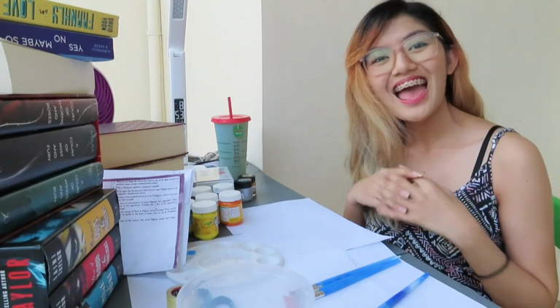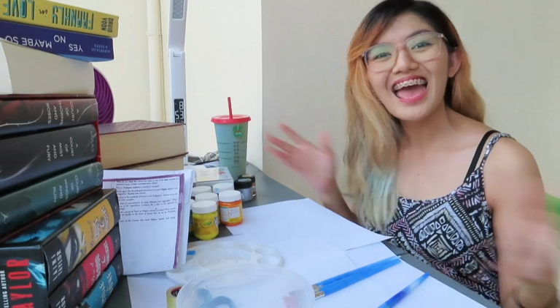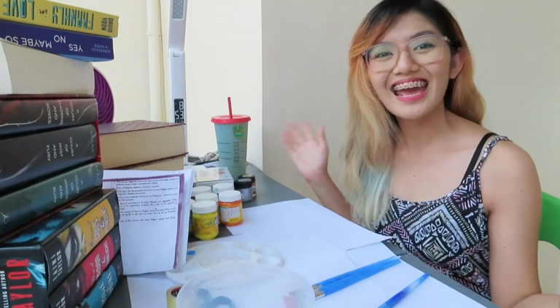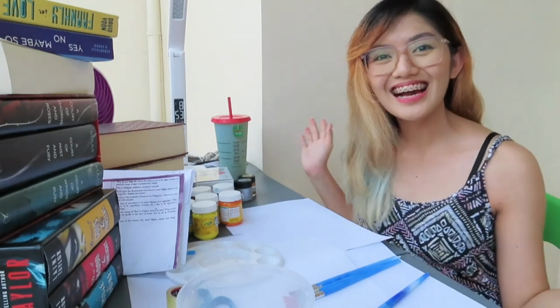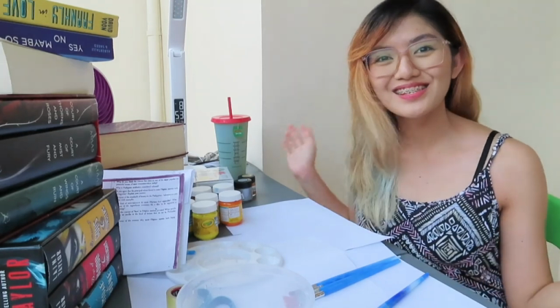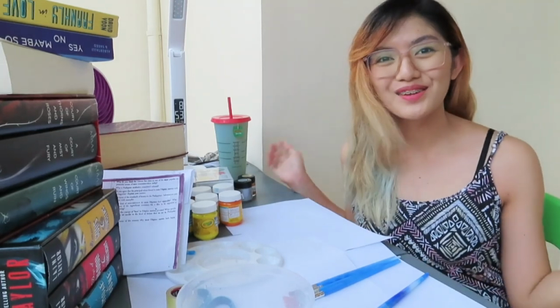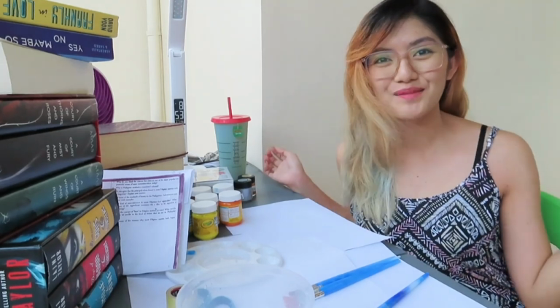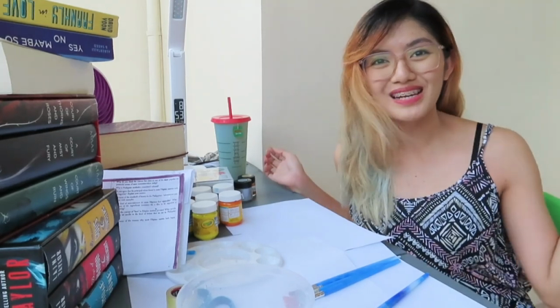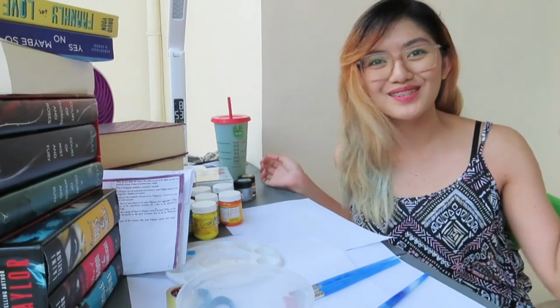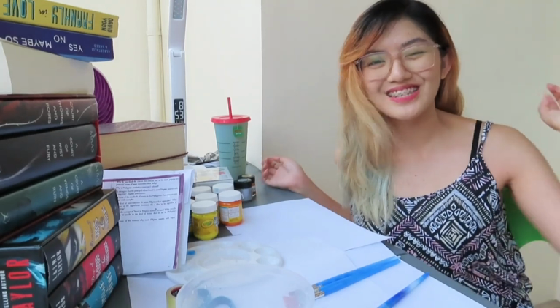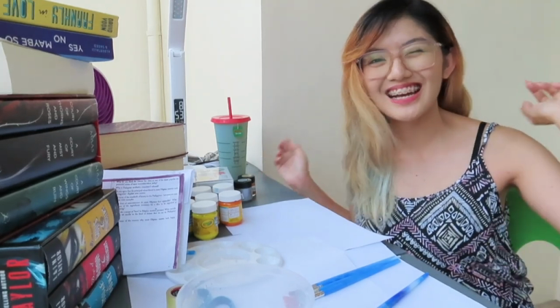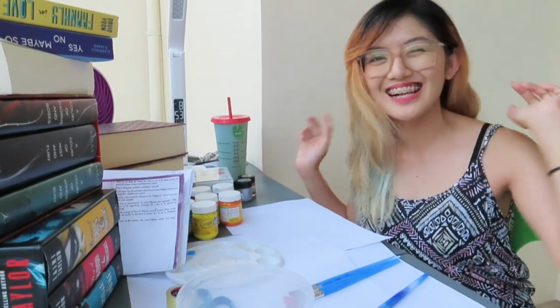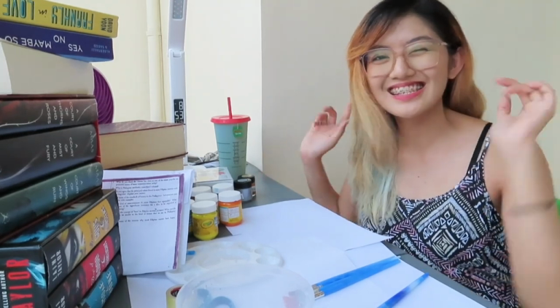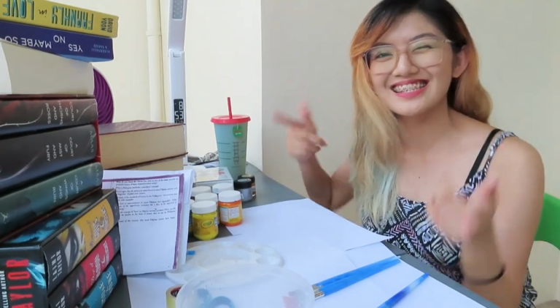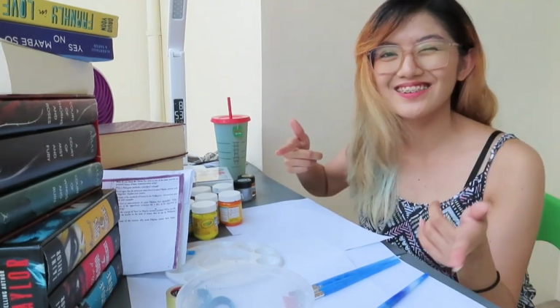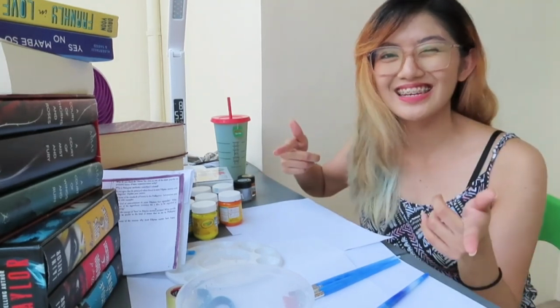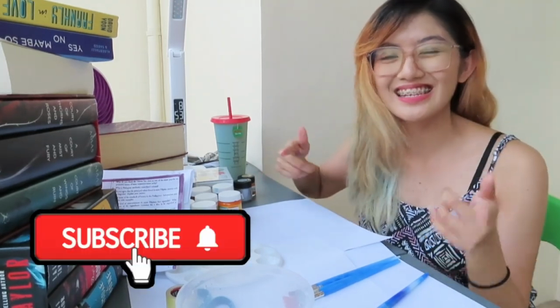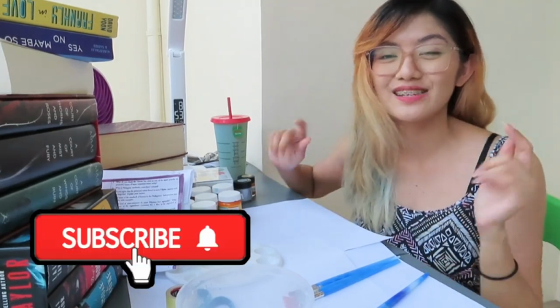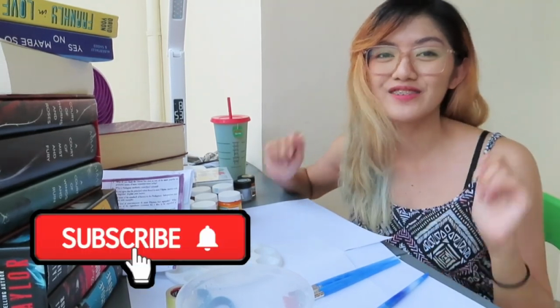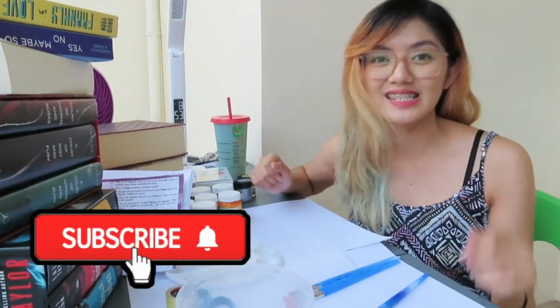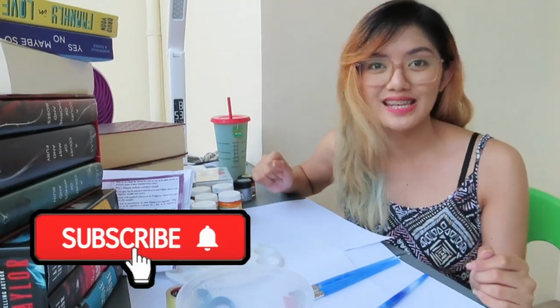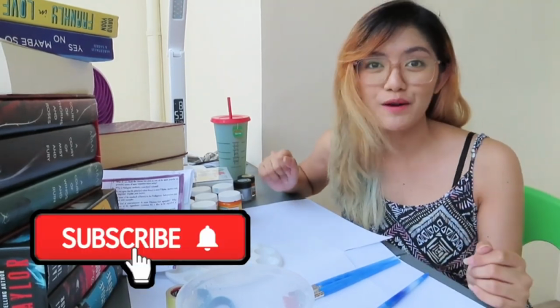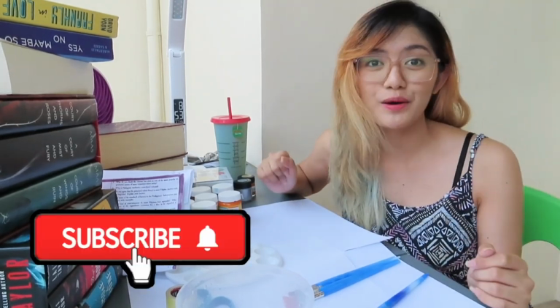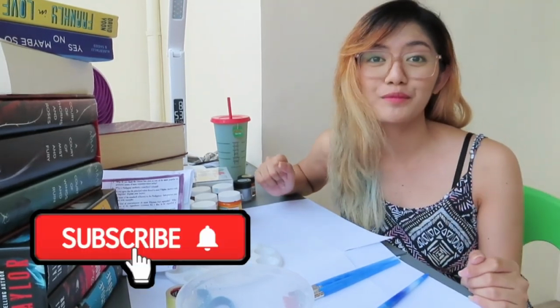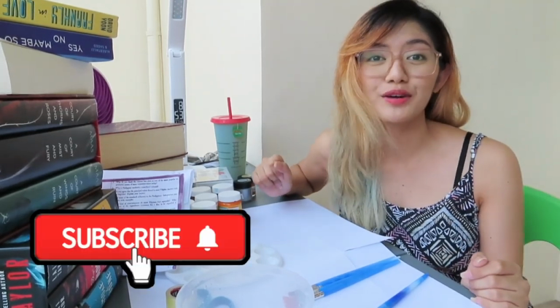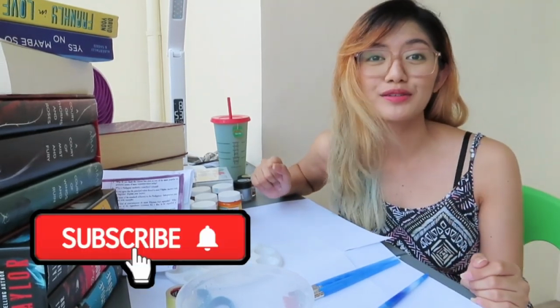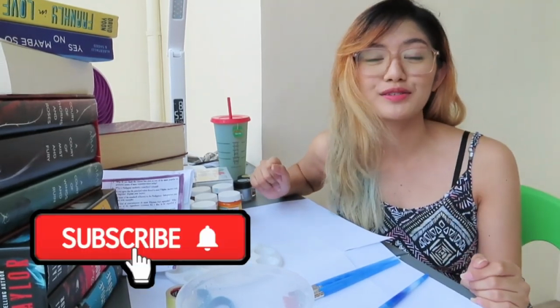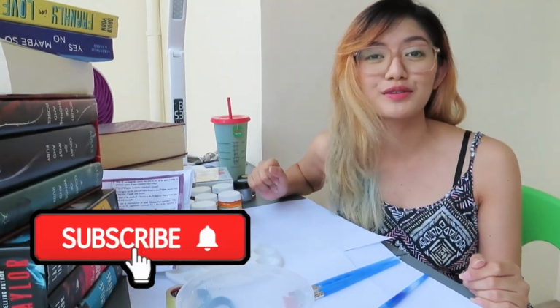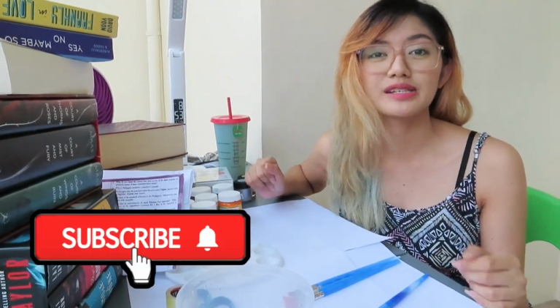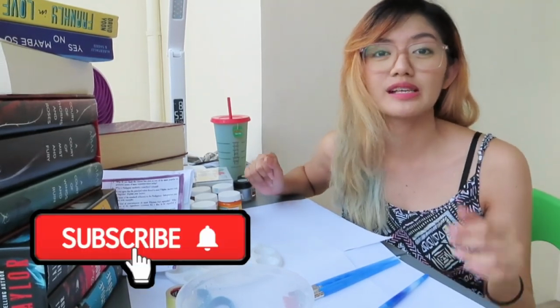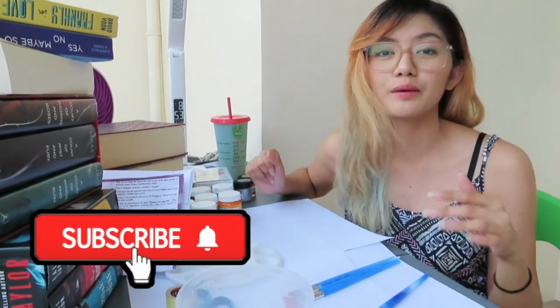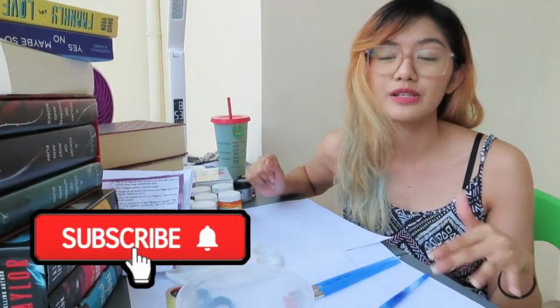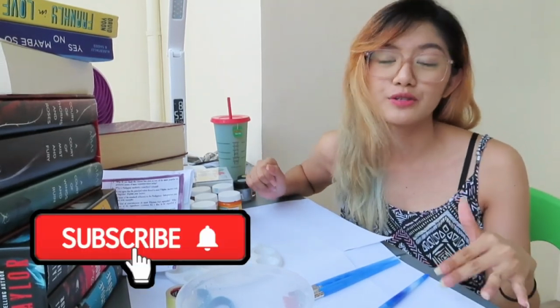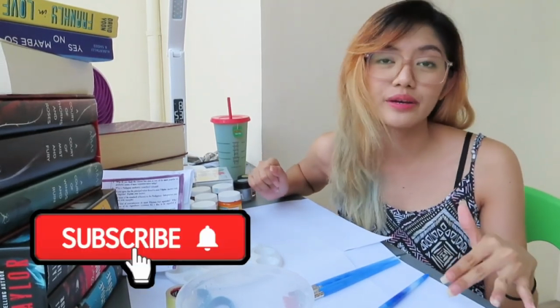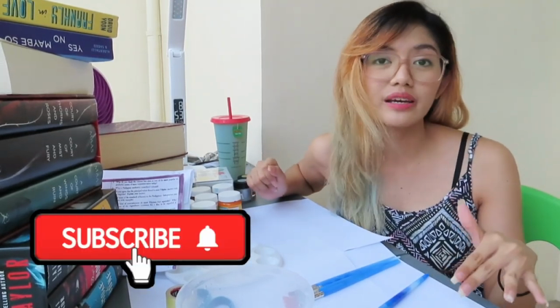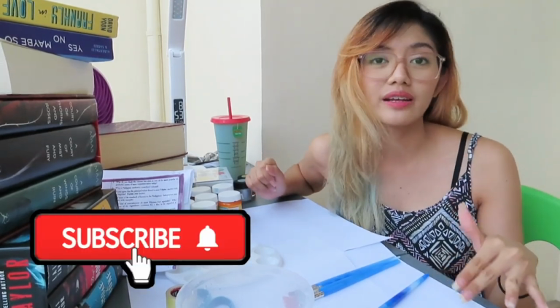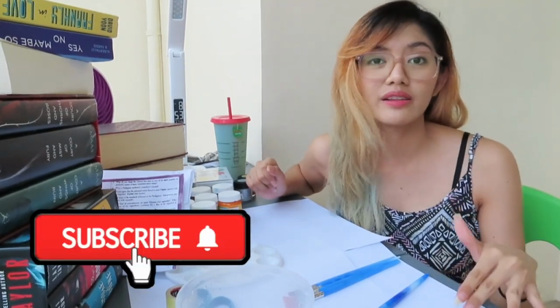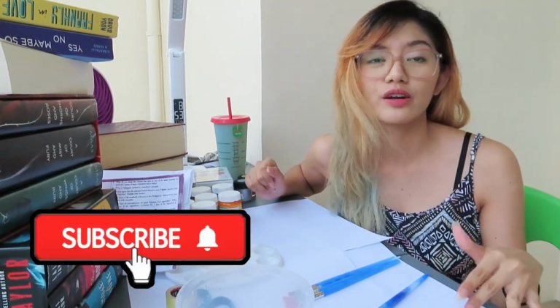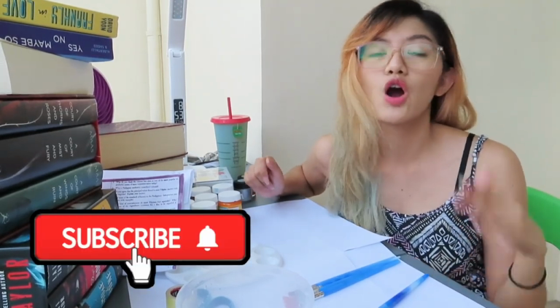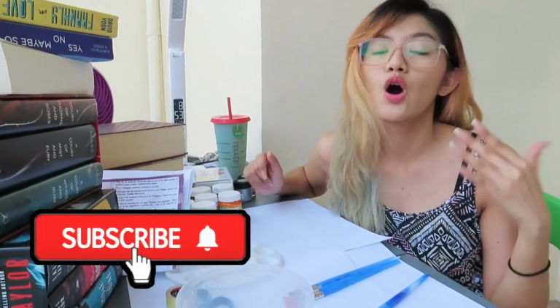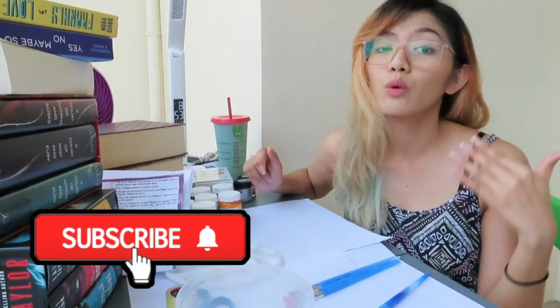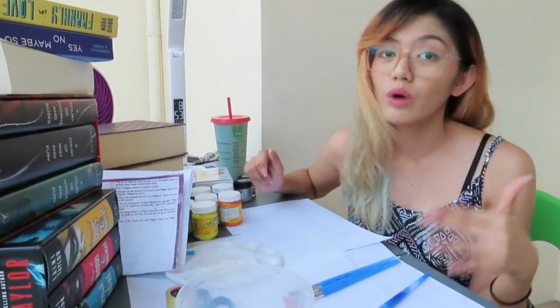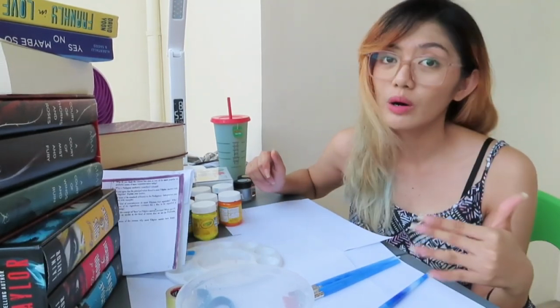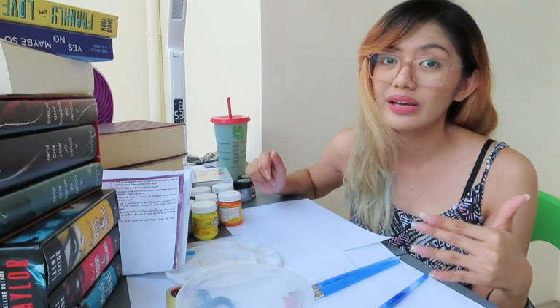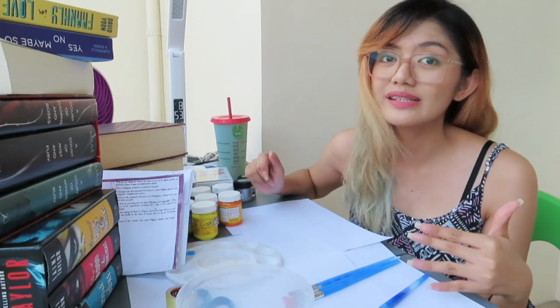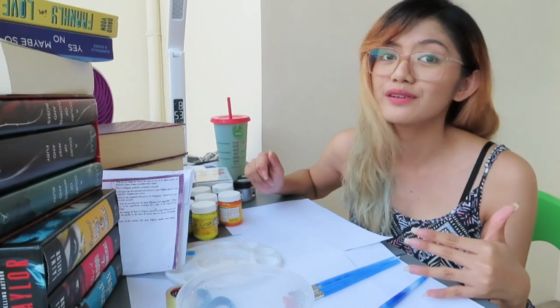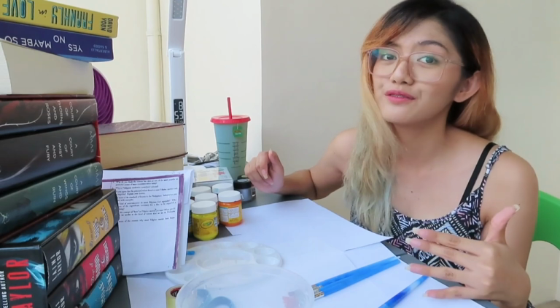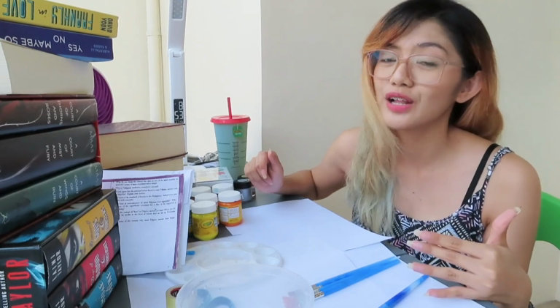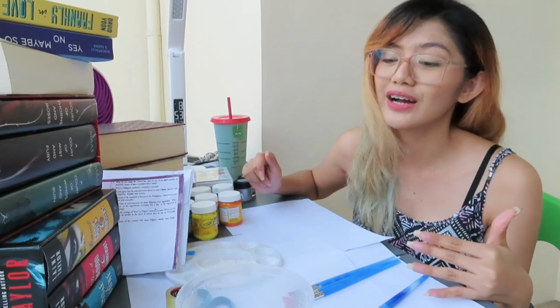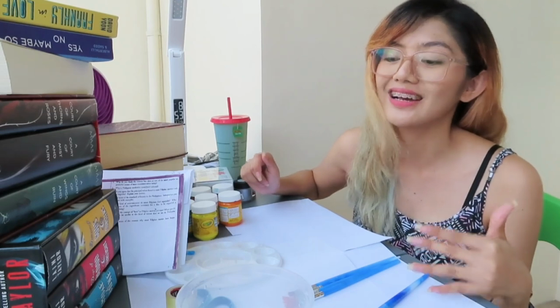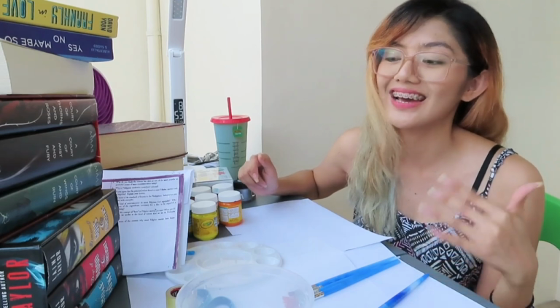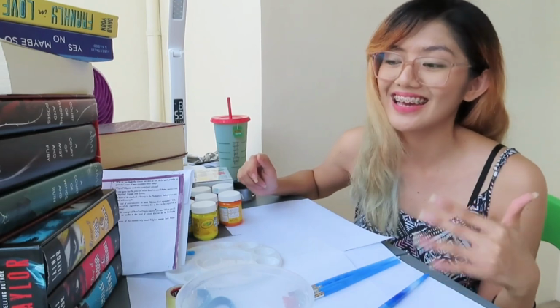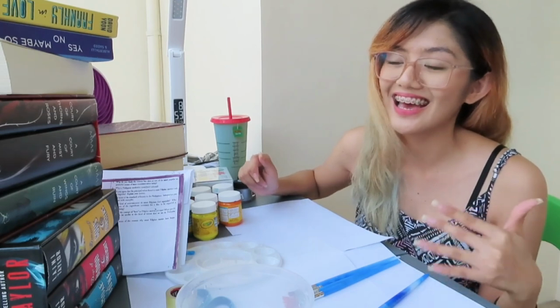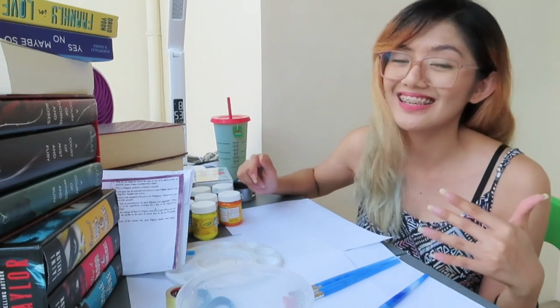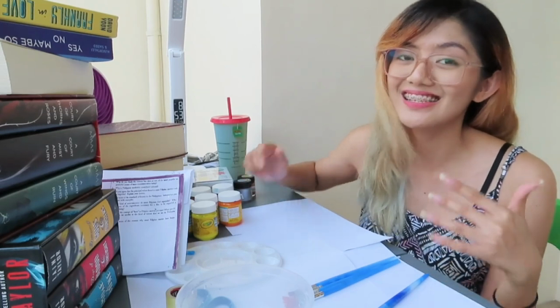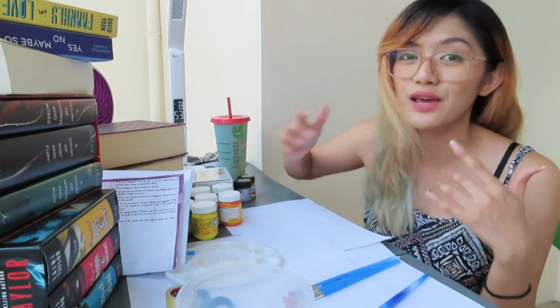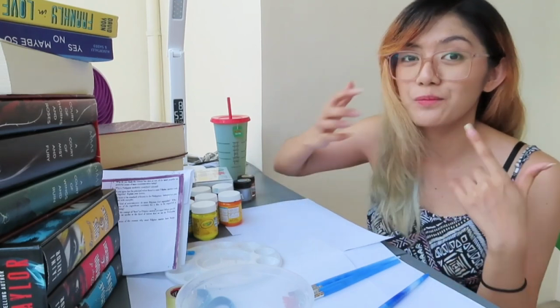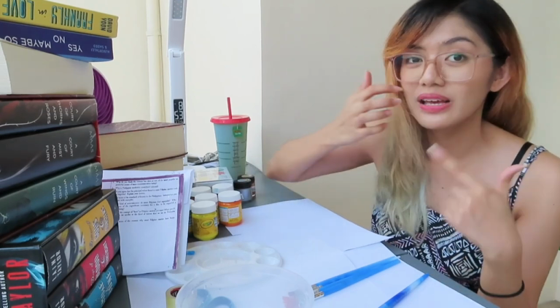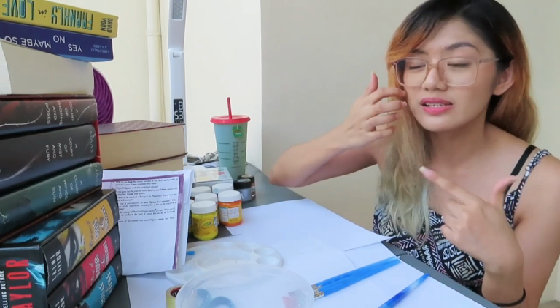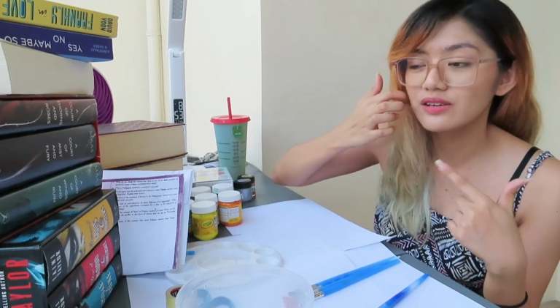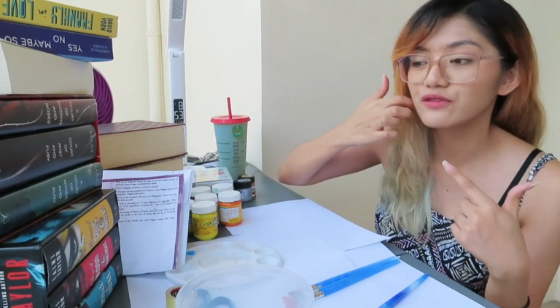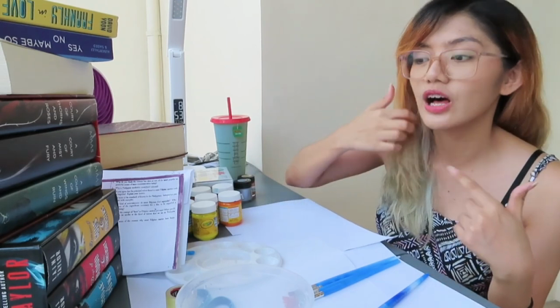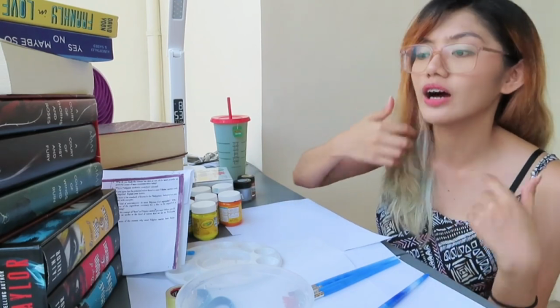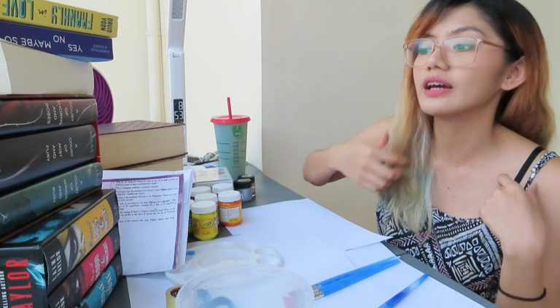Hey guys, welcome back to Richelle, it's Tony. So for today, what I'm going to do is I'll be doing another Wawentav vlog — a painting vlog.